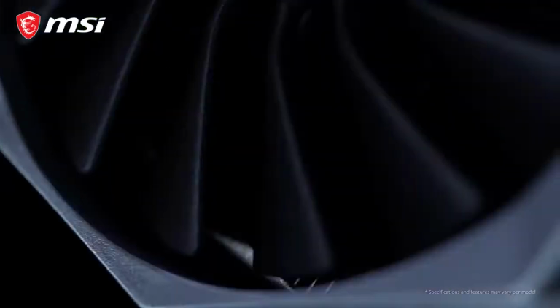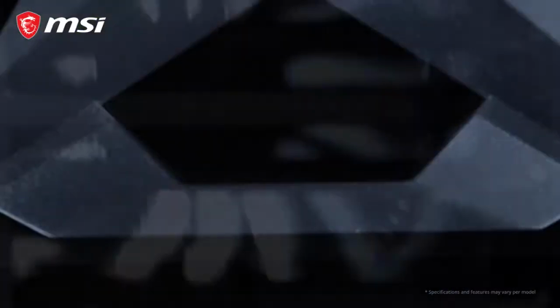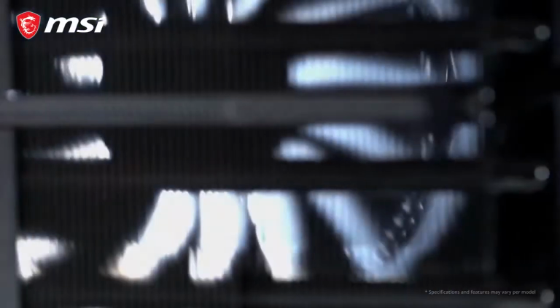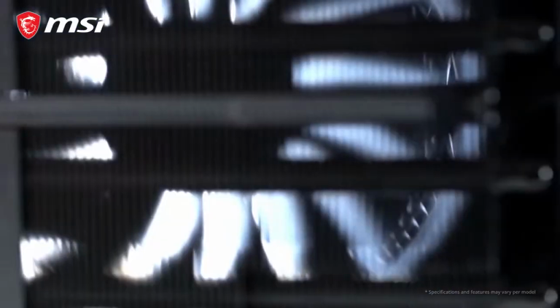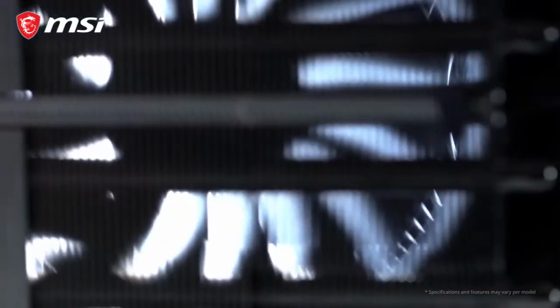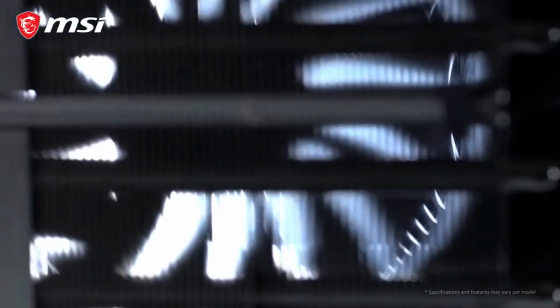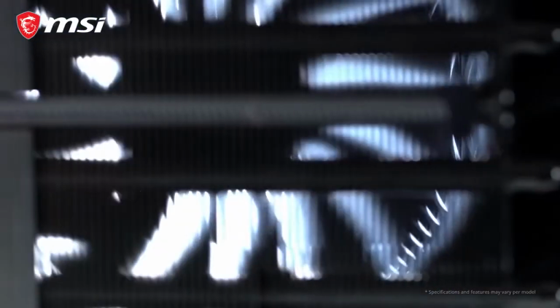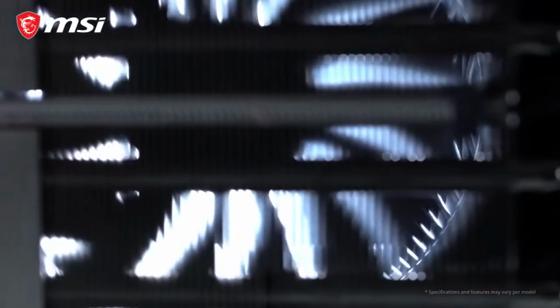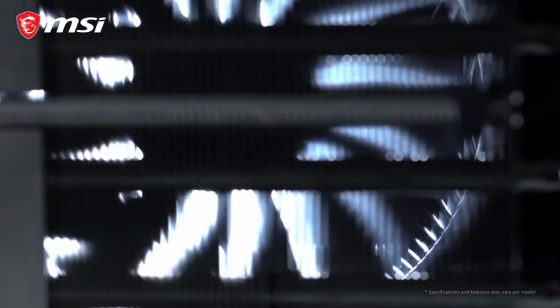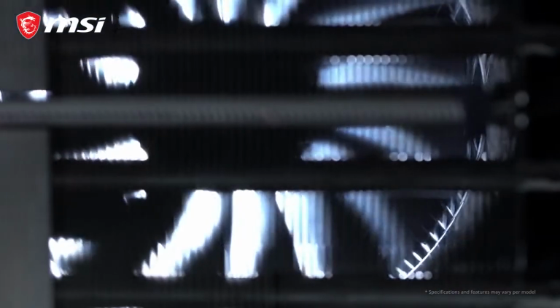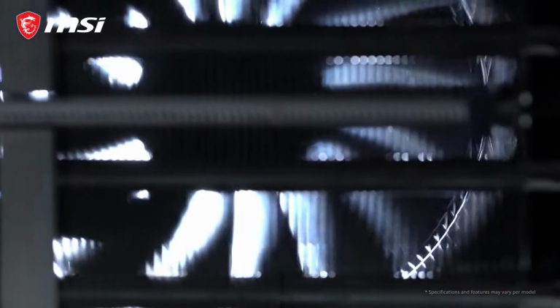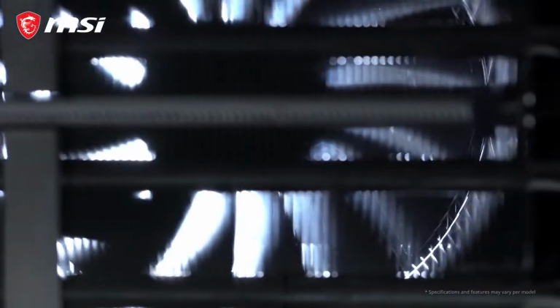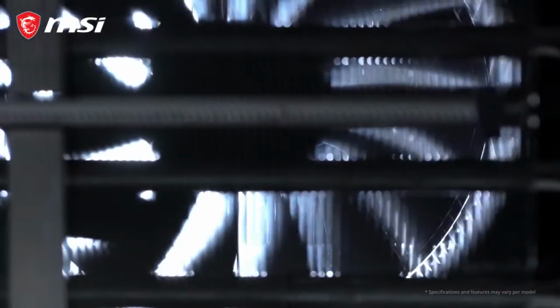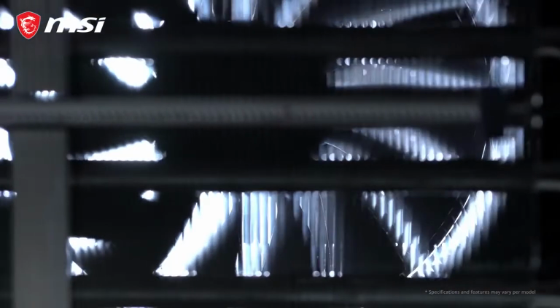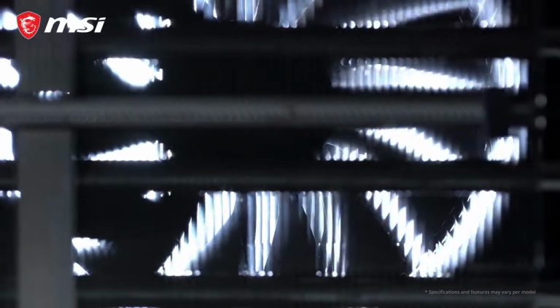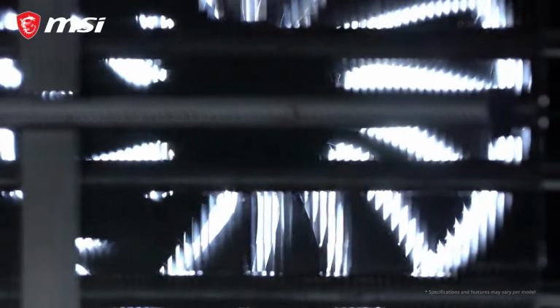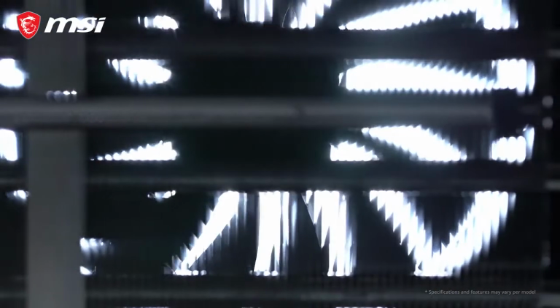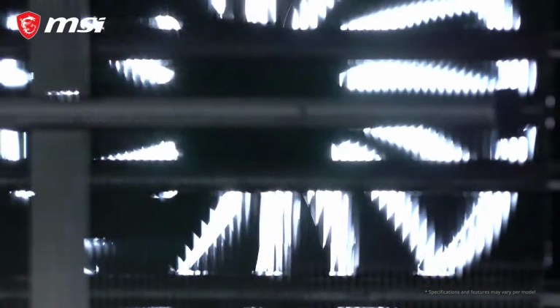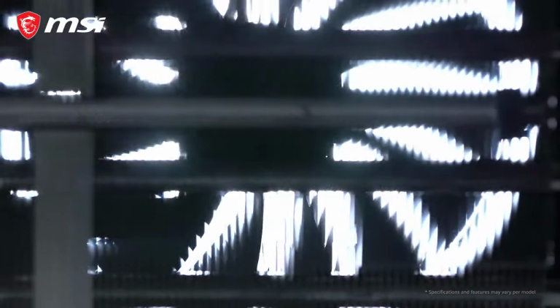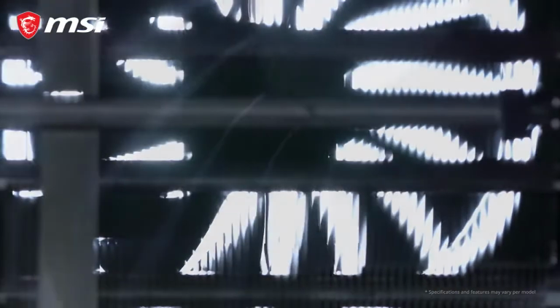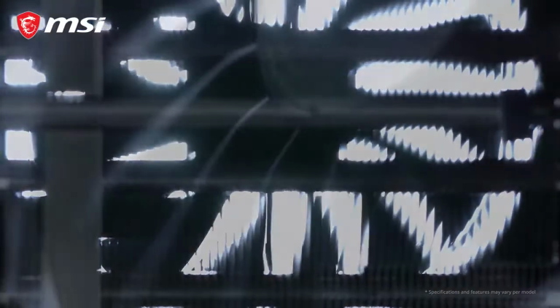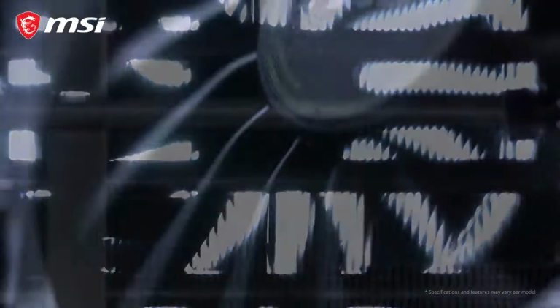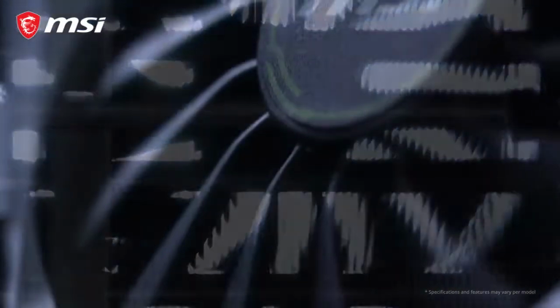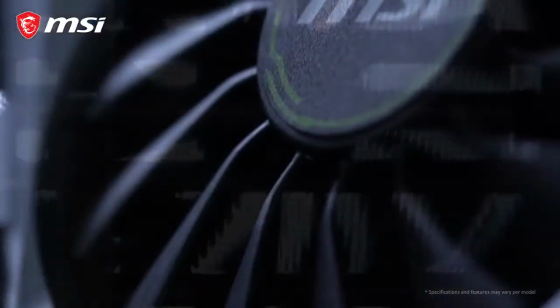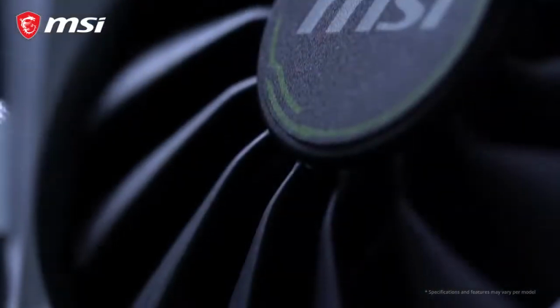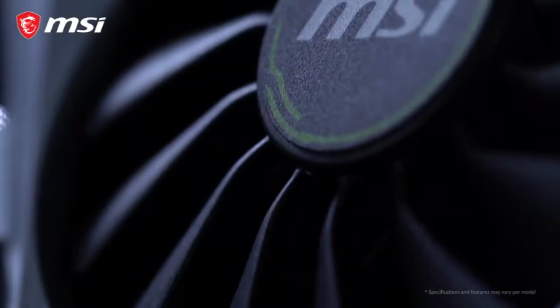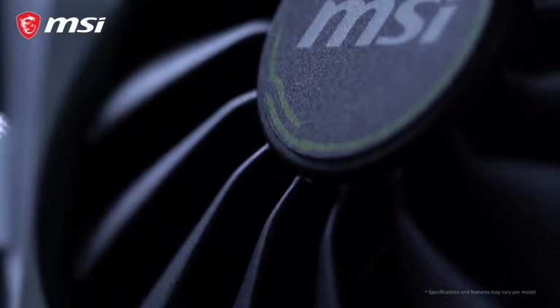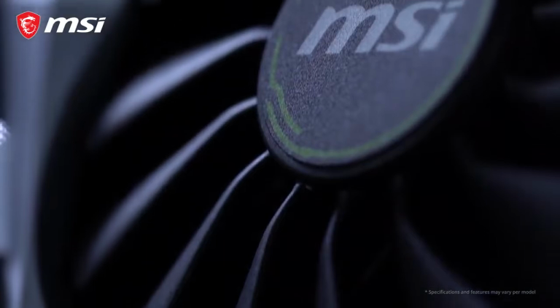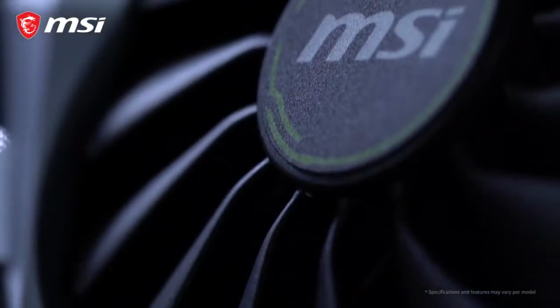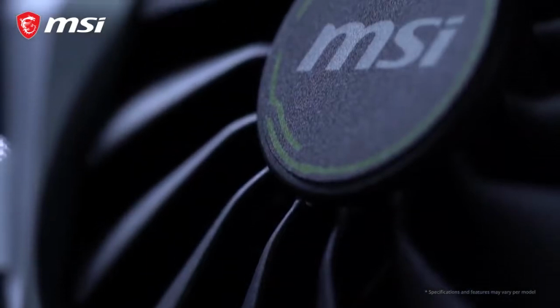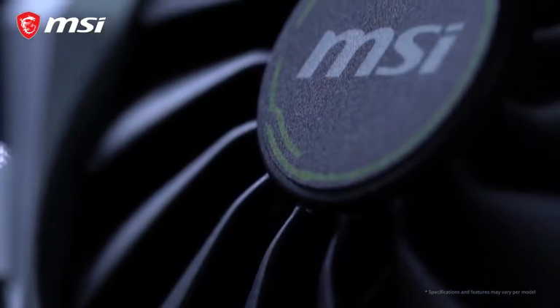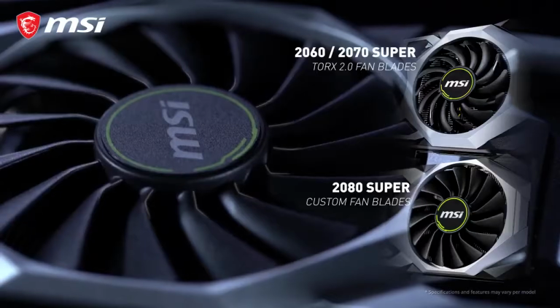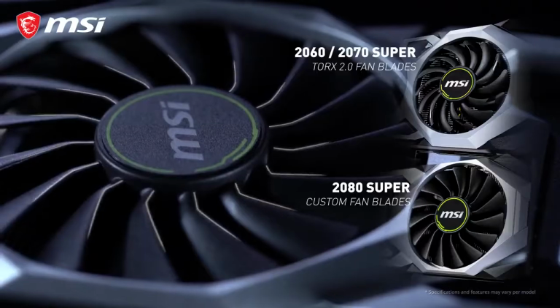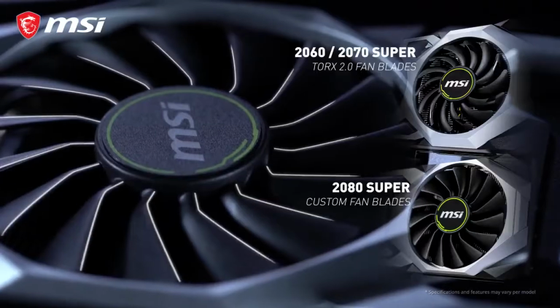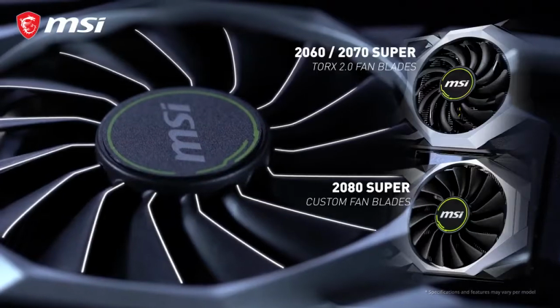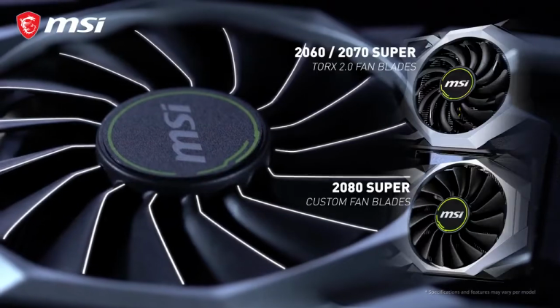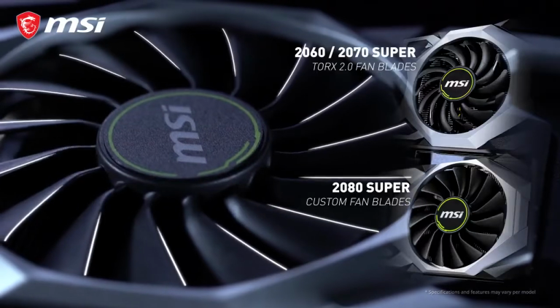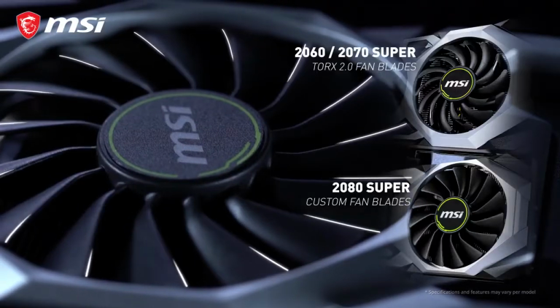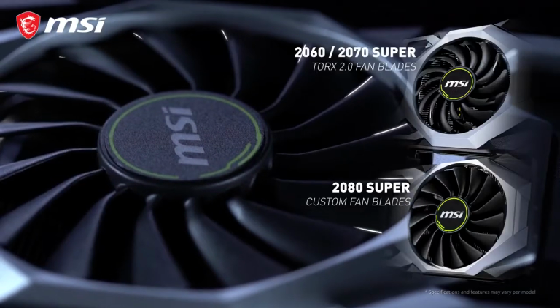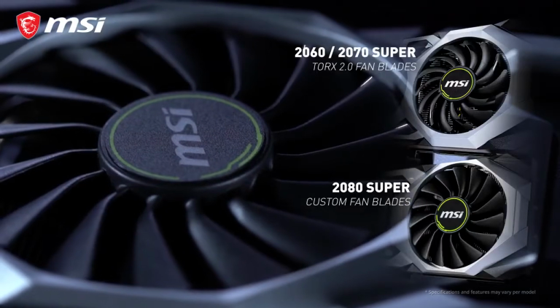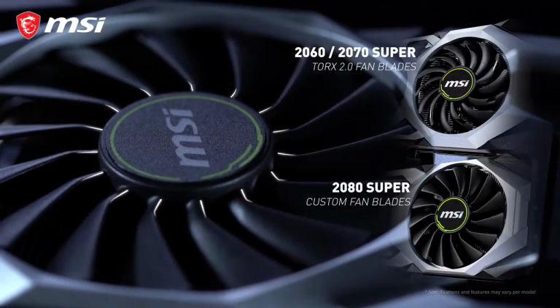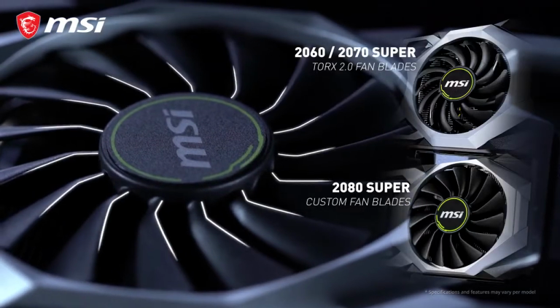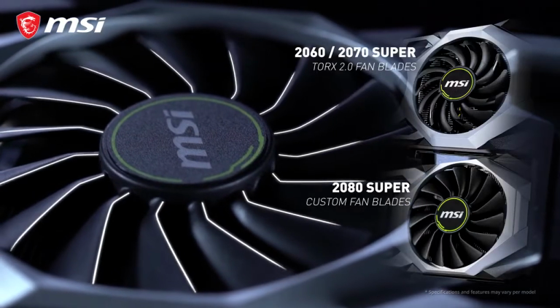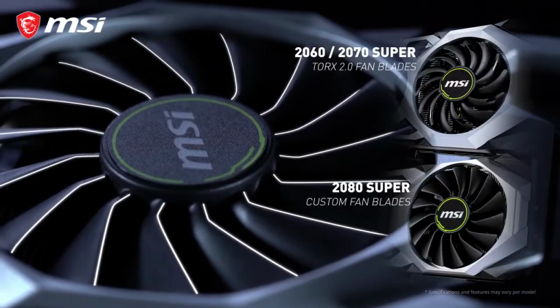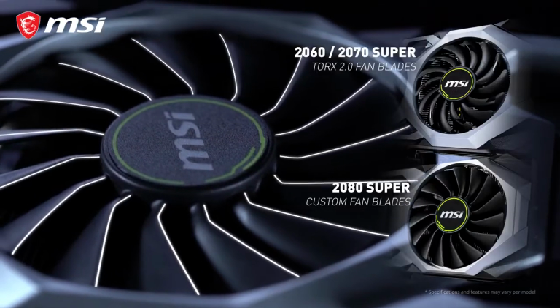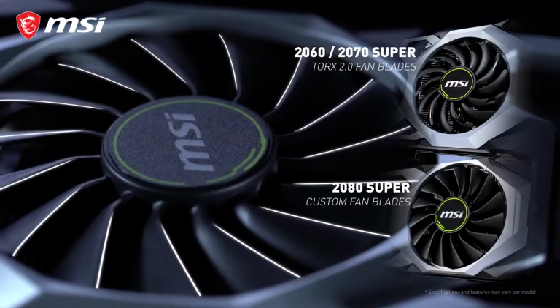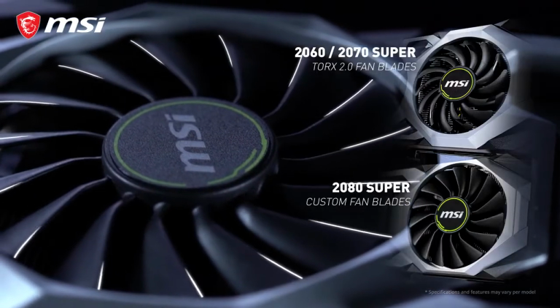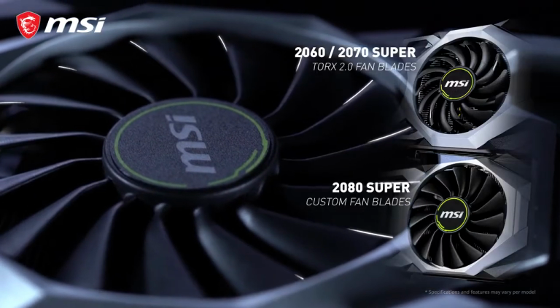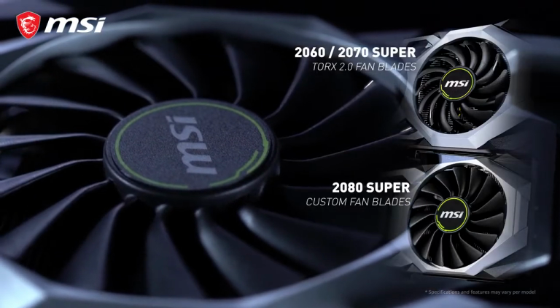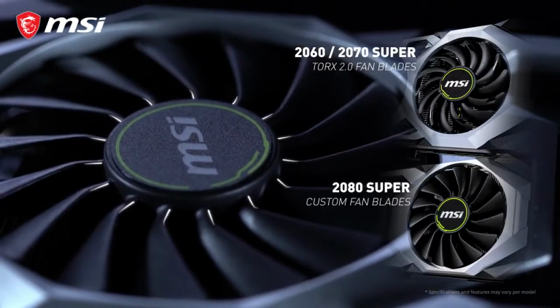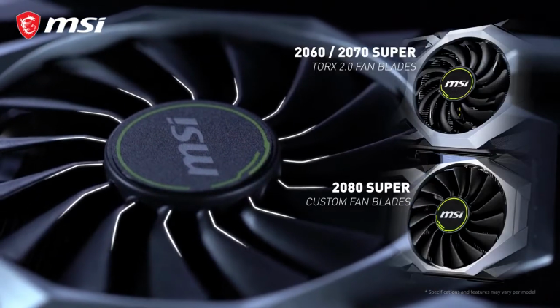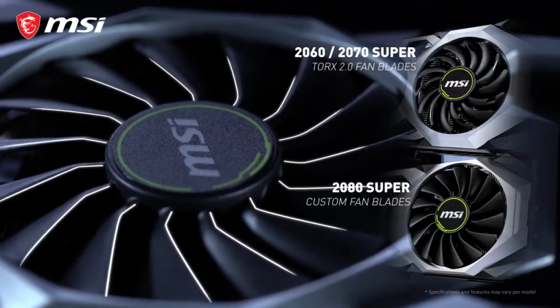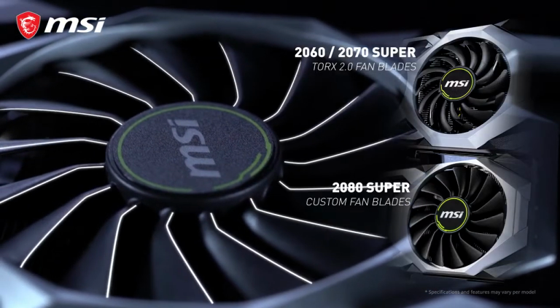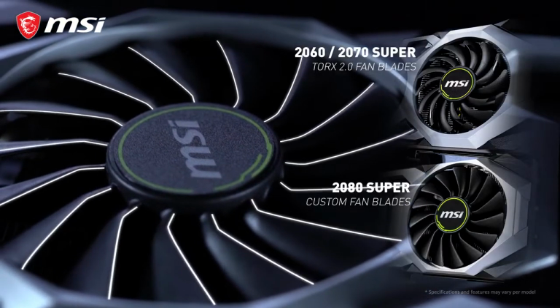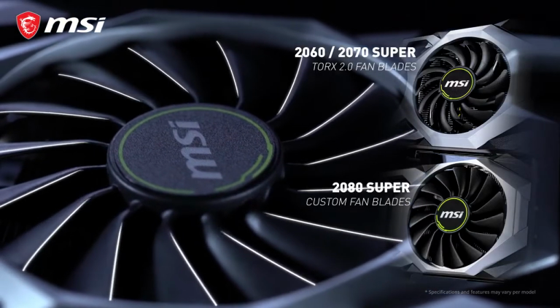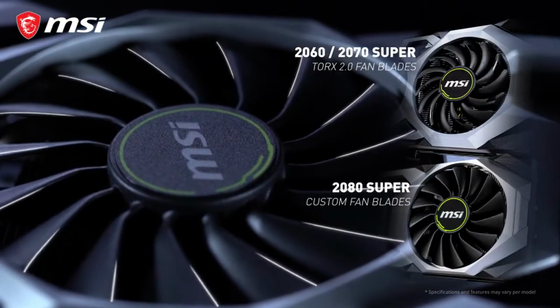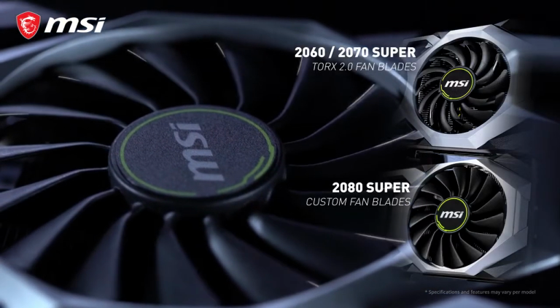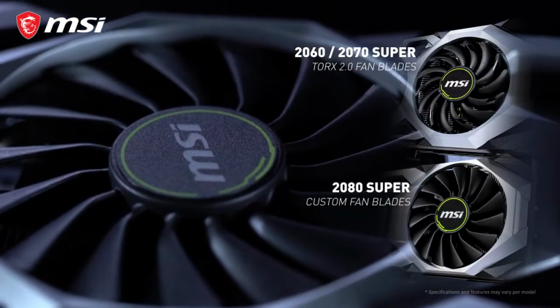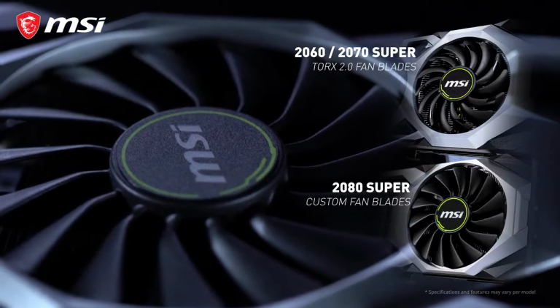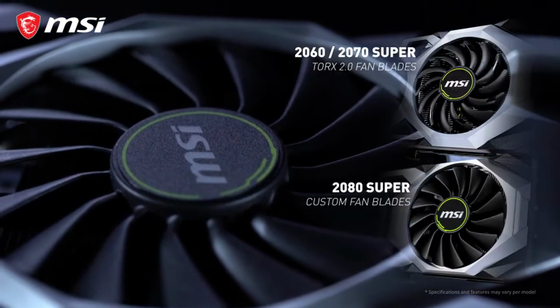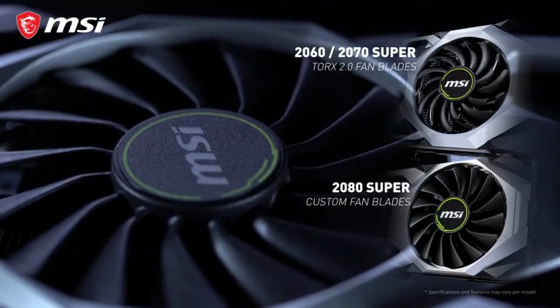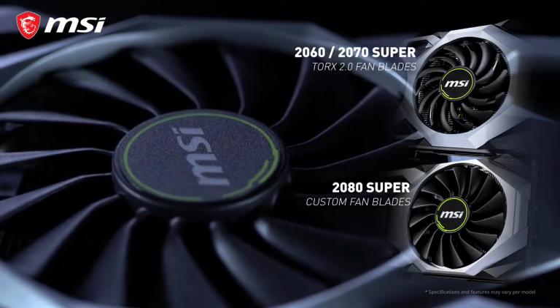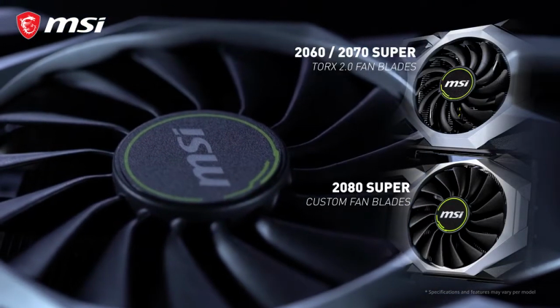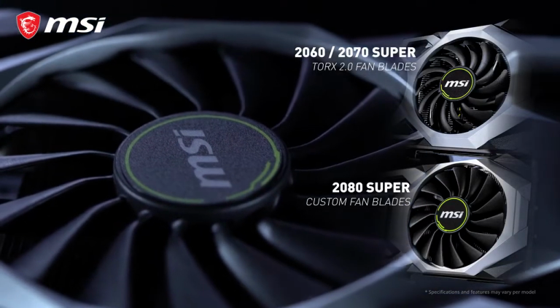To cool itself, Ventus cards use custom designed fans with a unique curve in the blades, generating more concentrated air pressure.